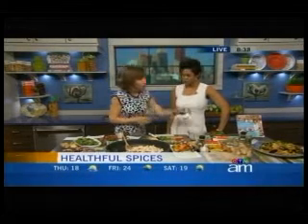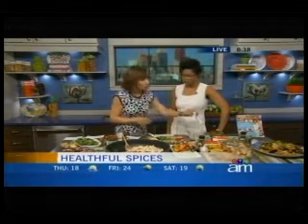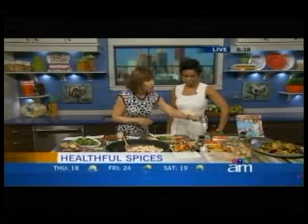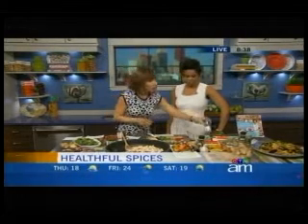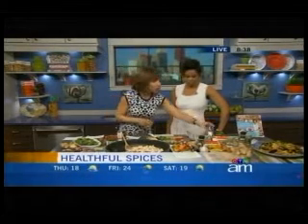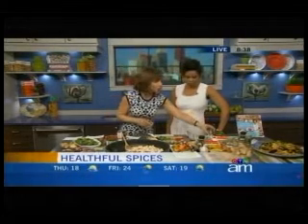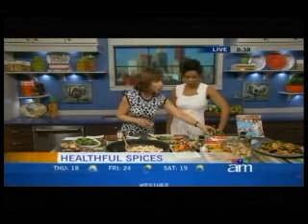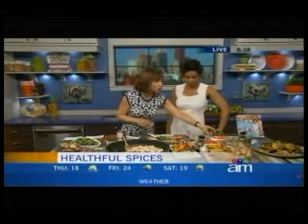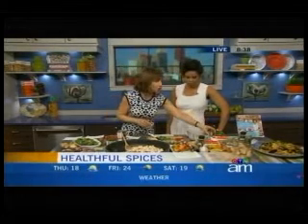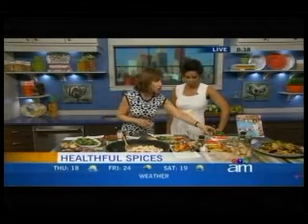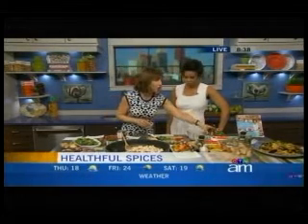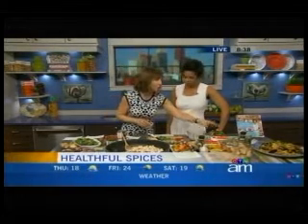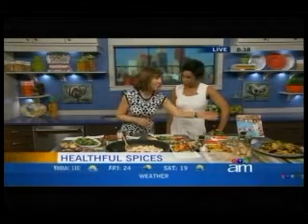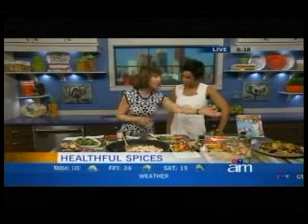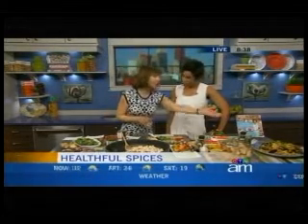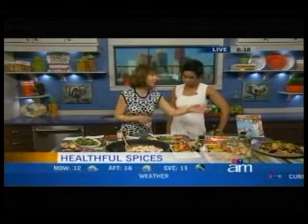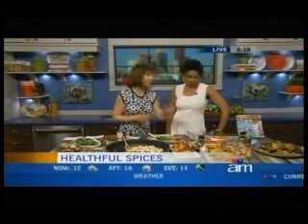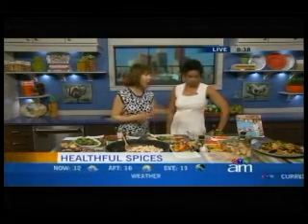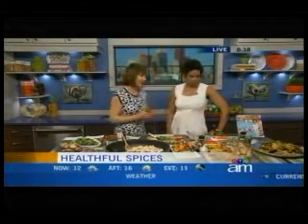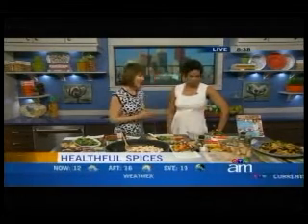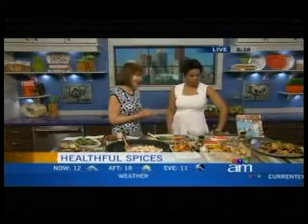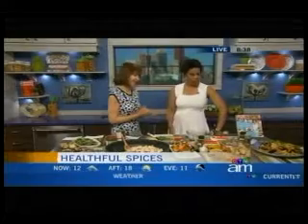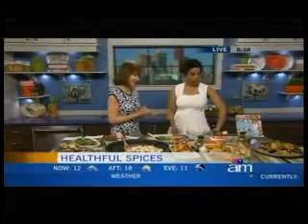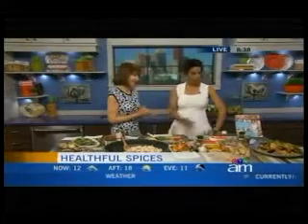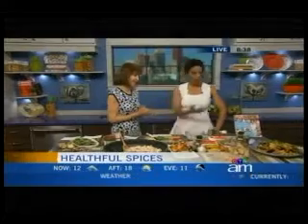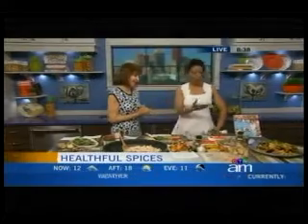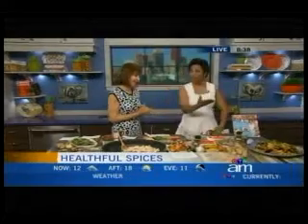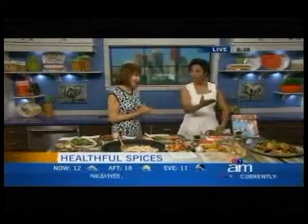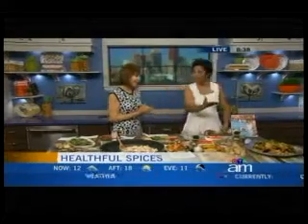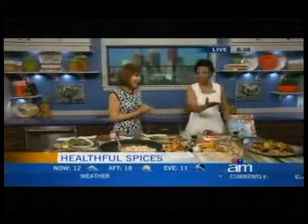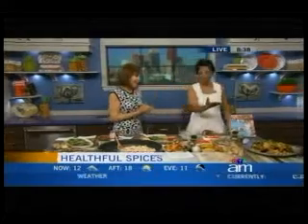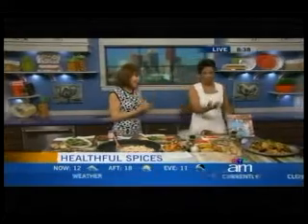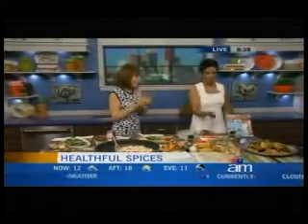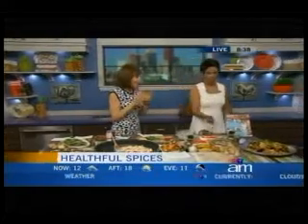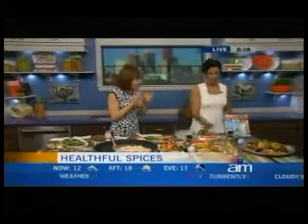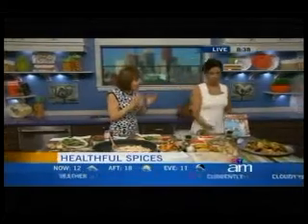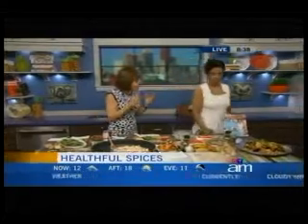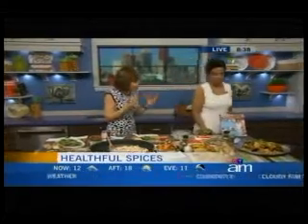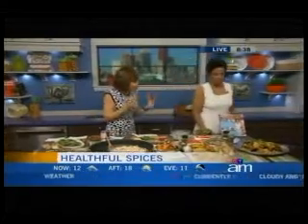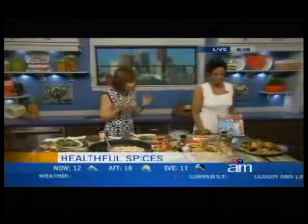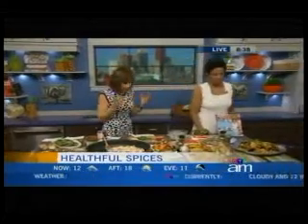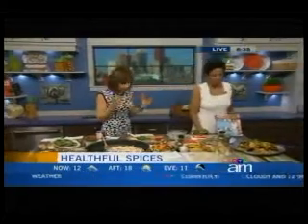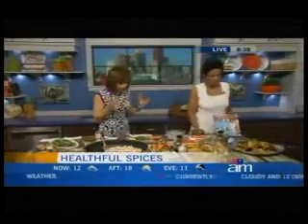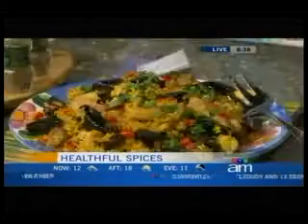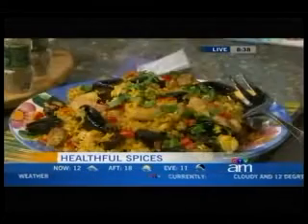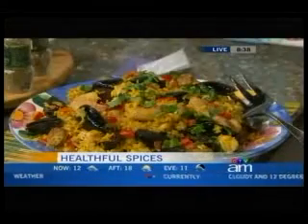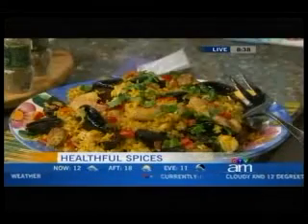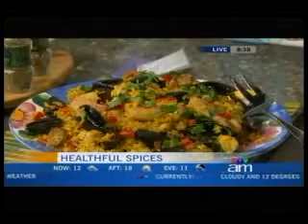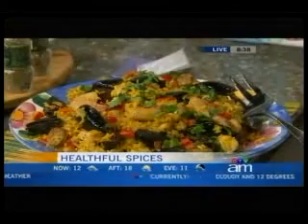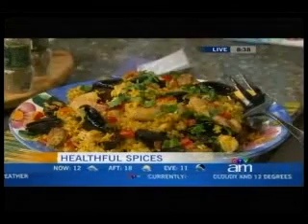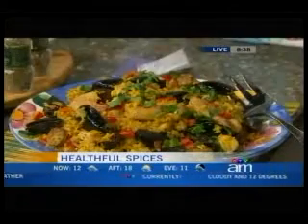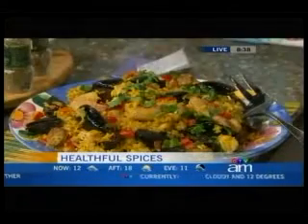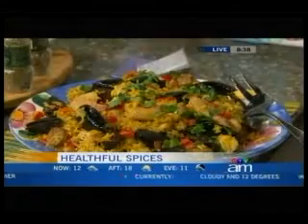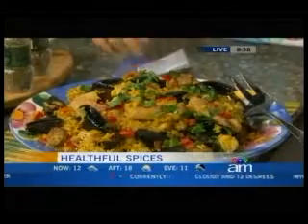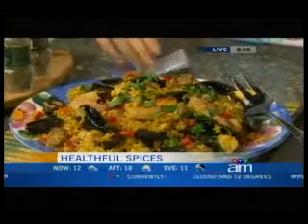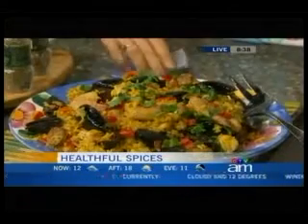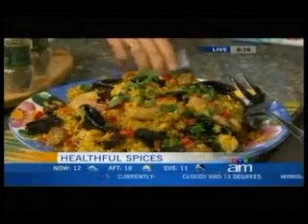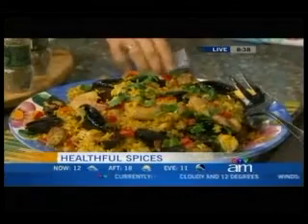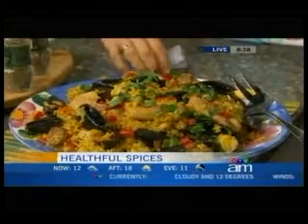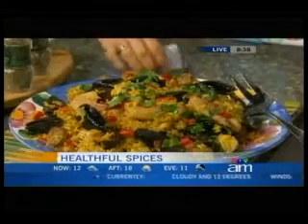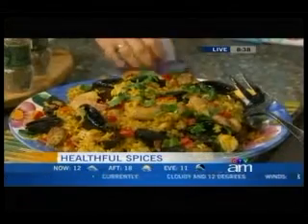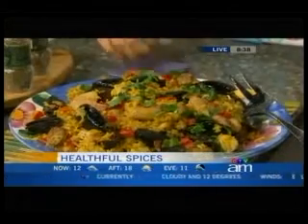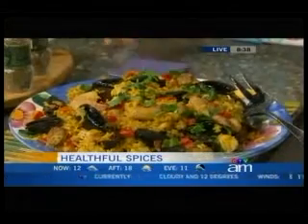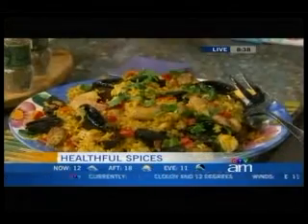Let's start by looking at that paella dish over there. It looks beautiful. What gives it that gorgeous color is something called saffron.